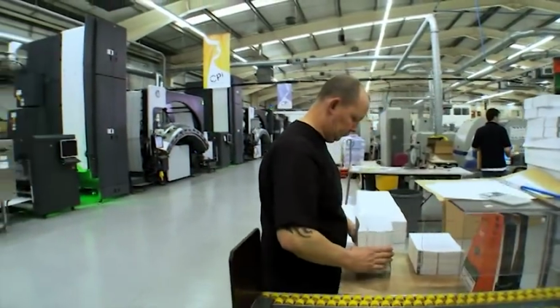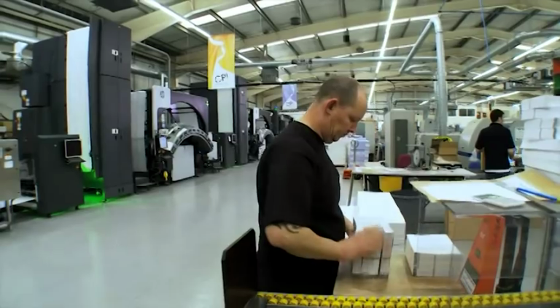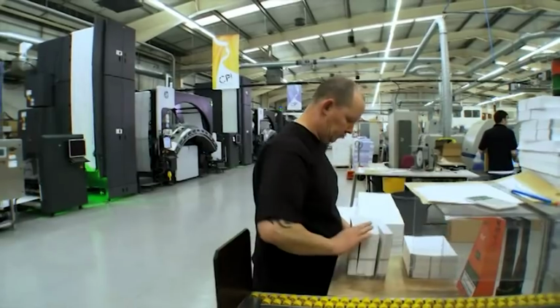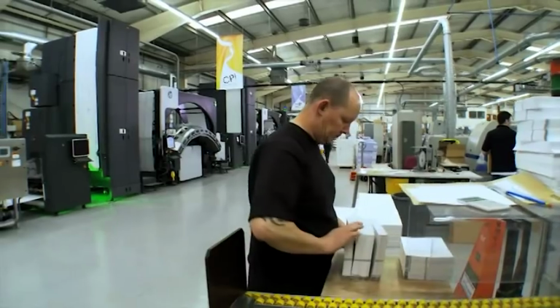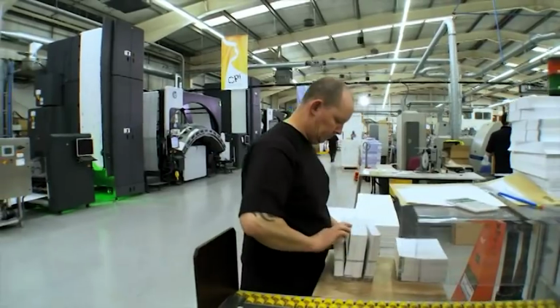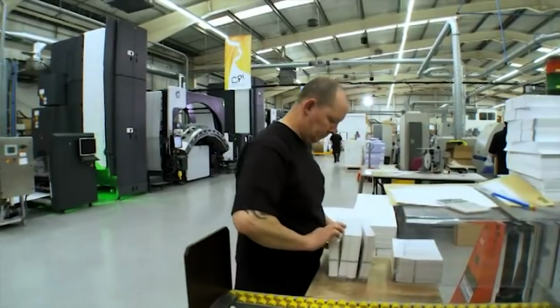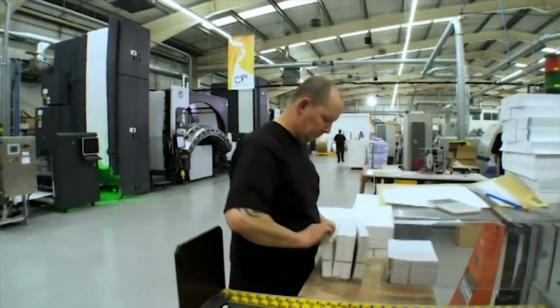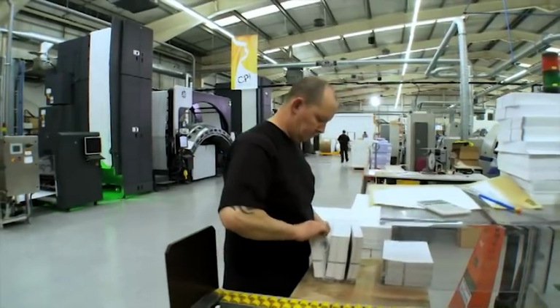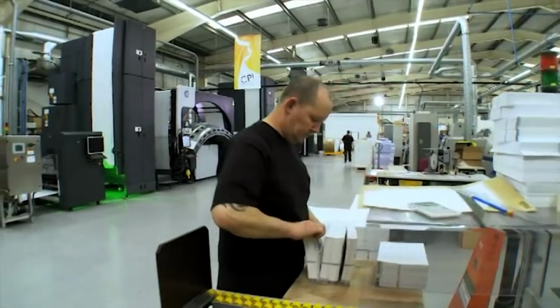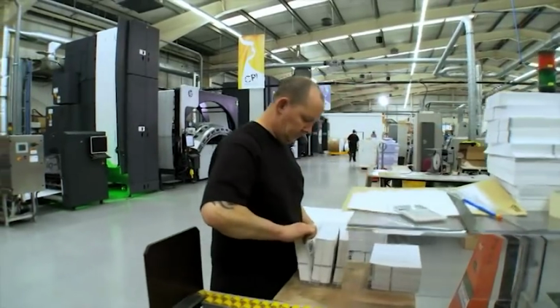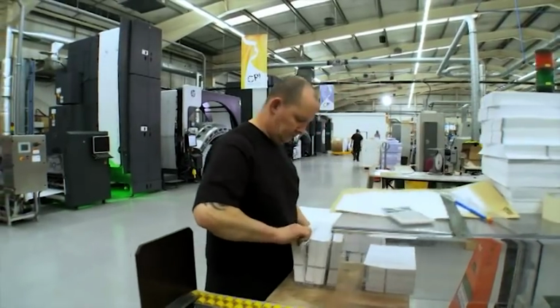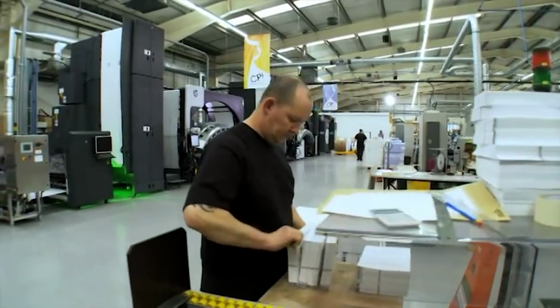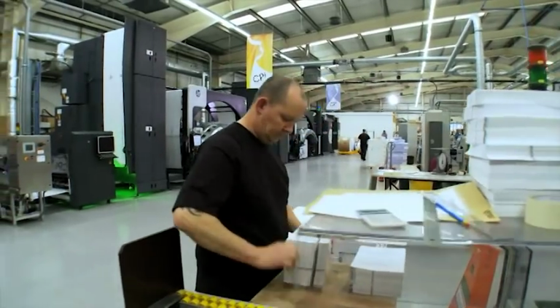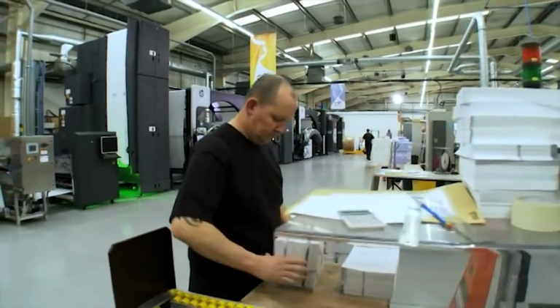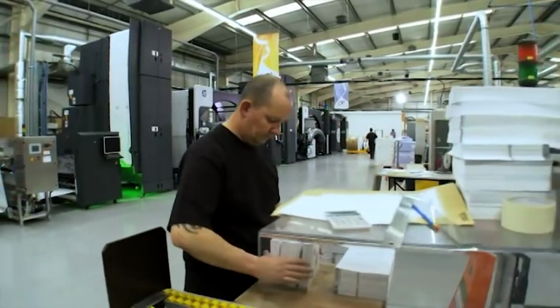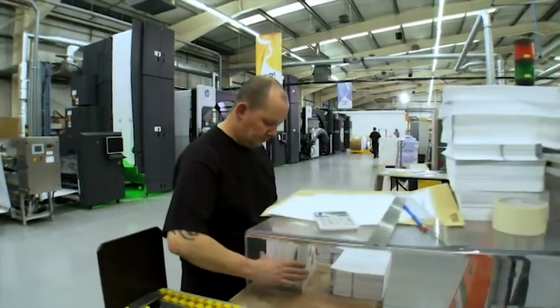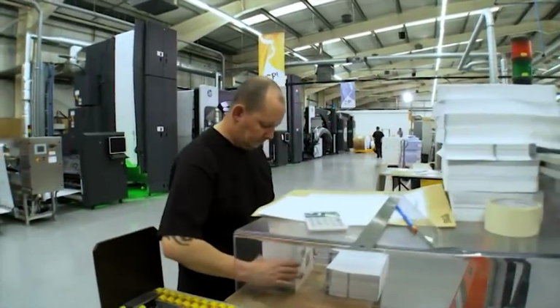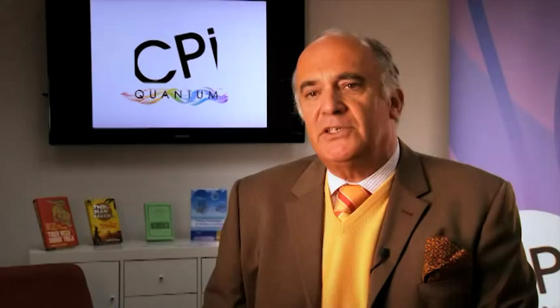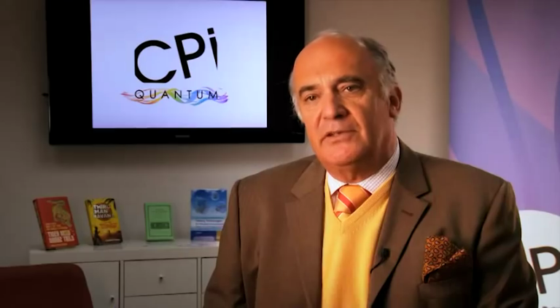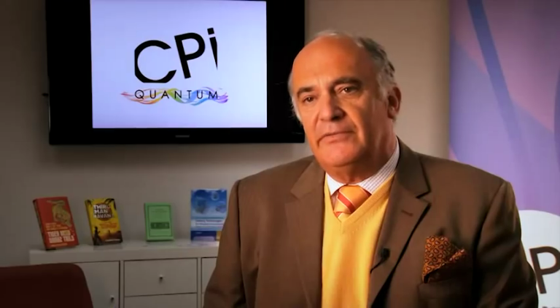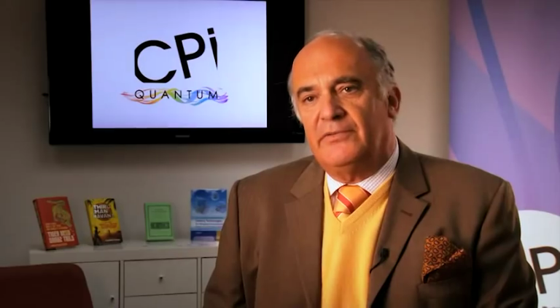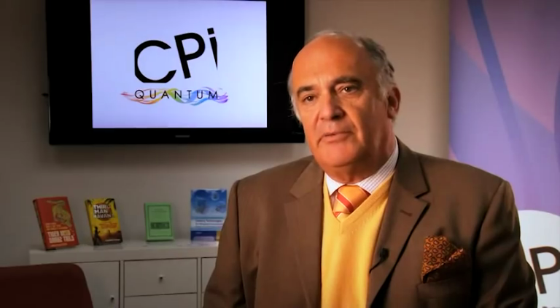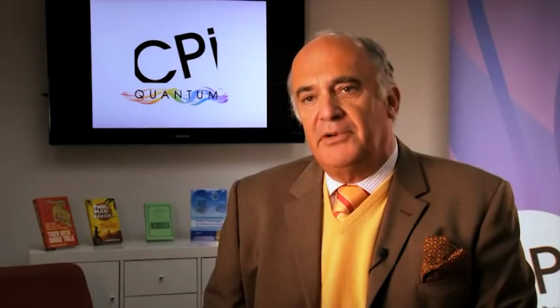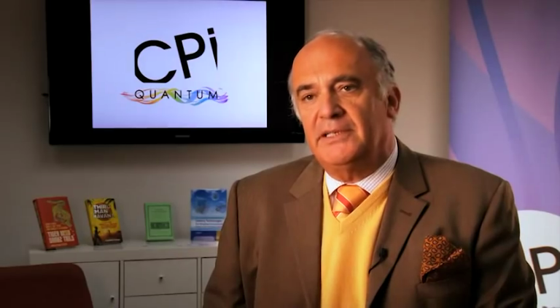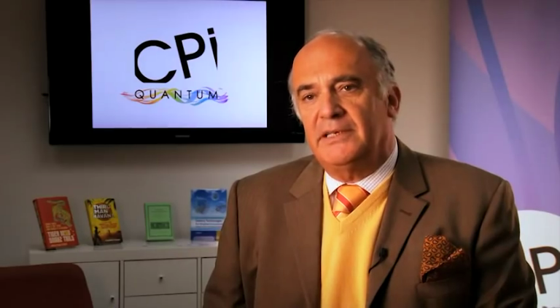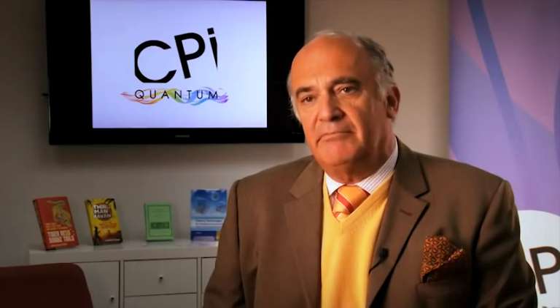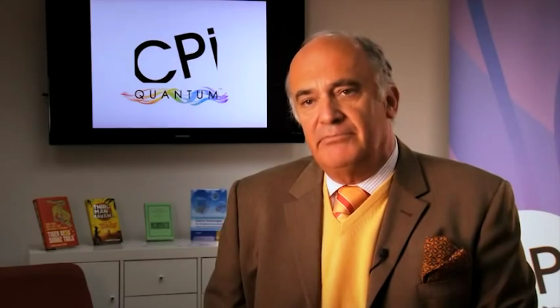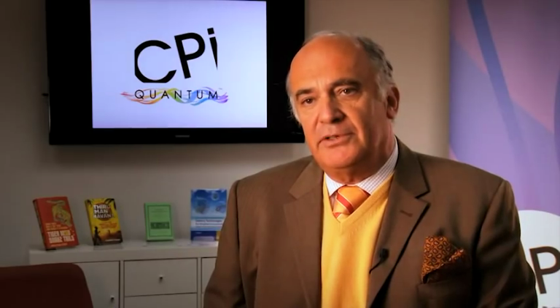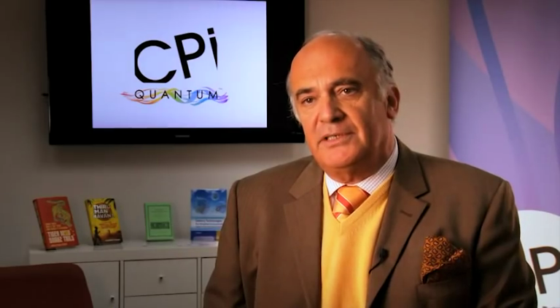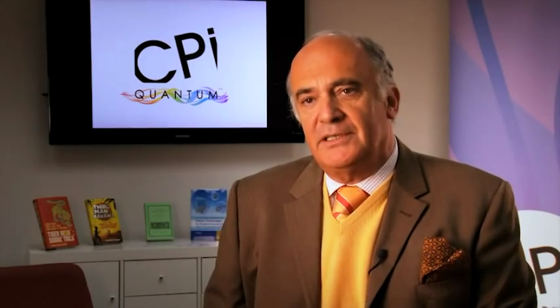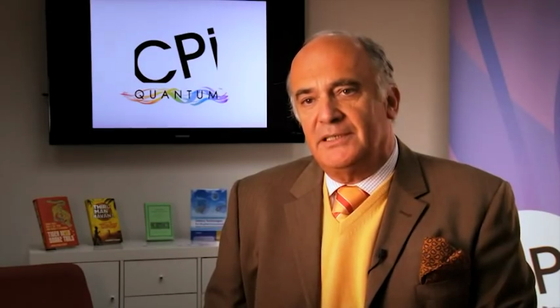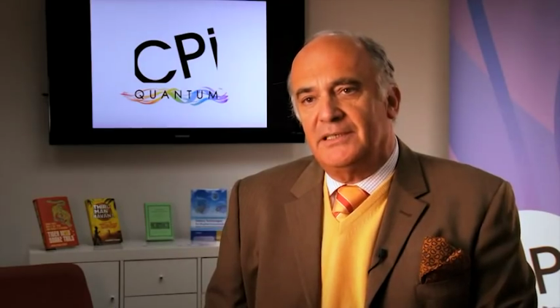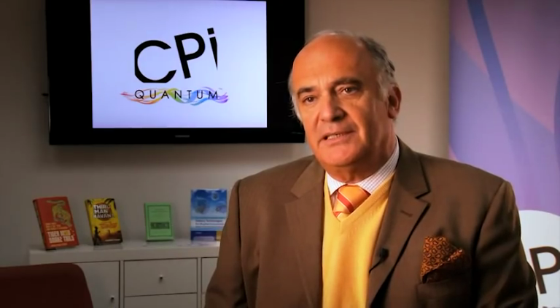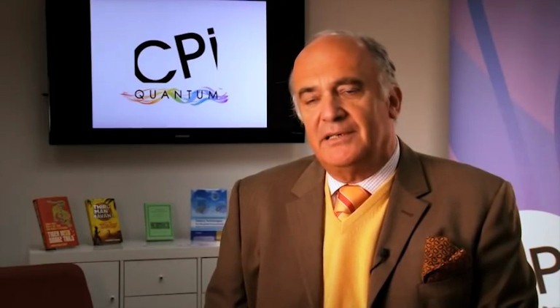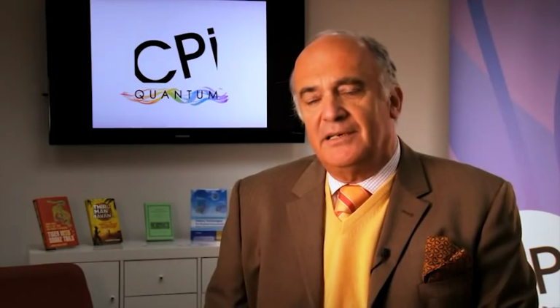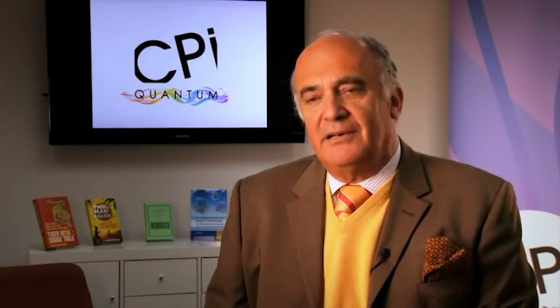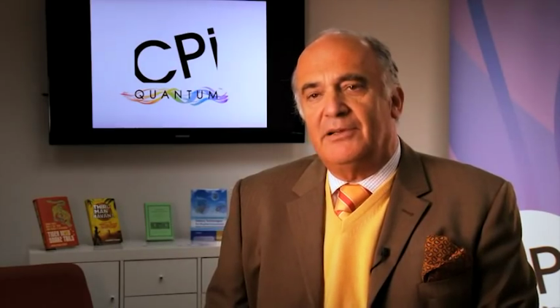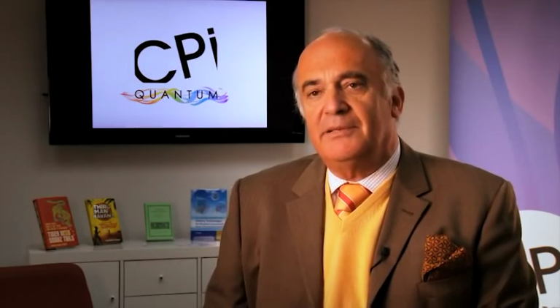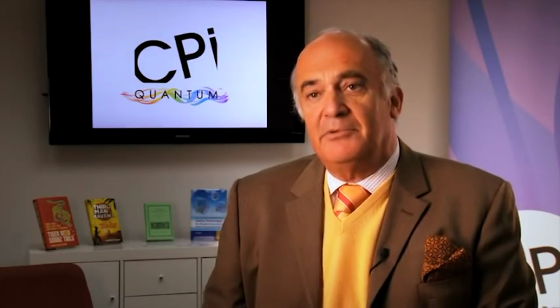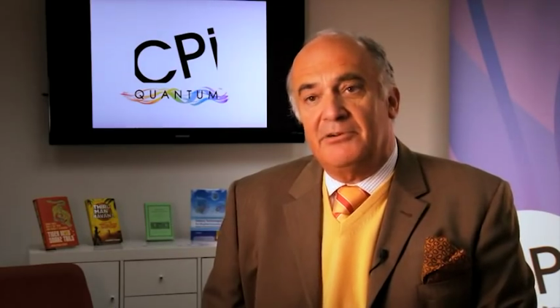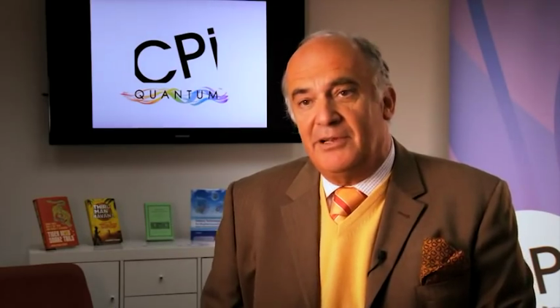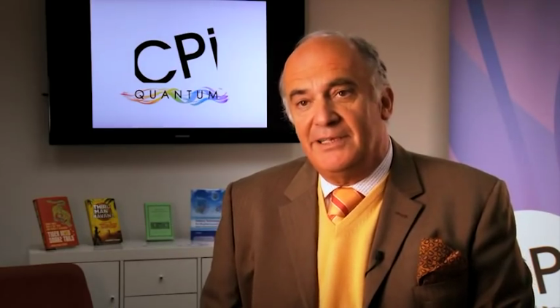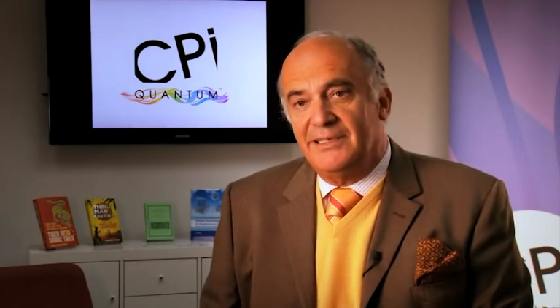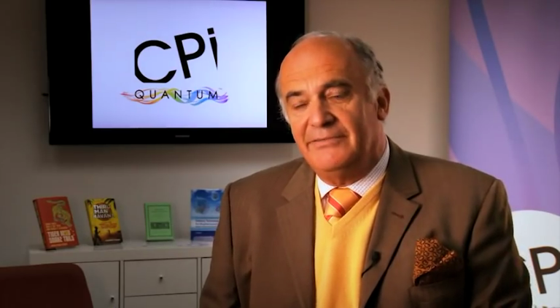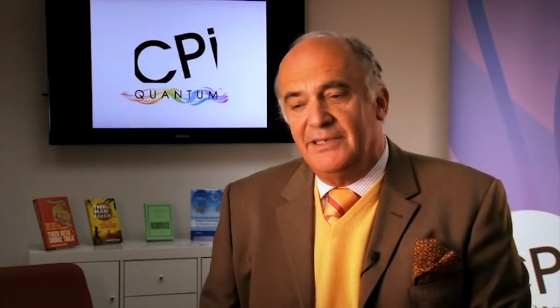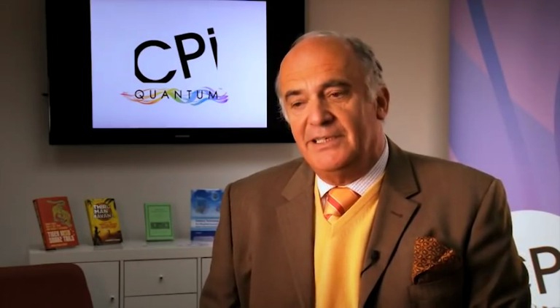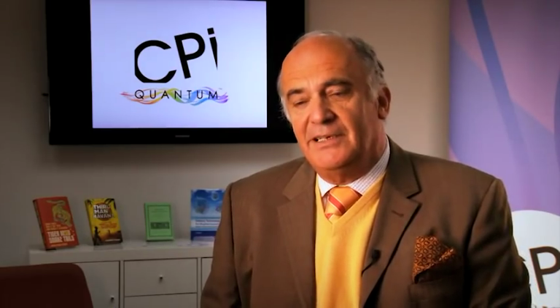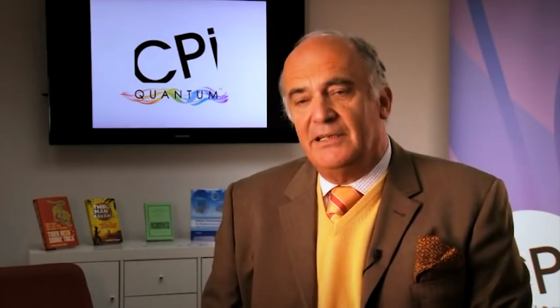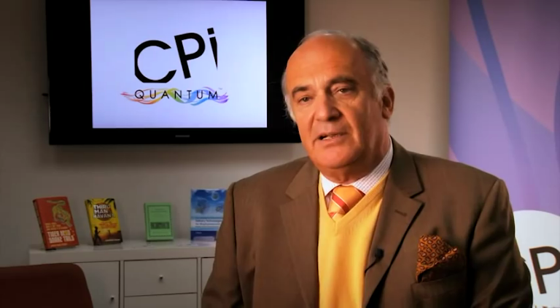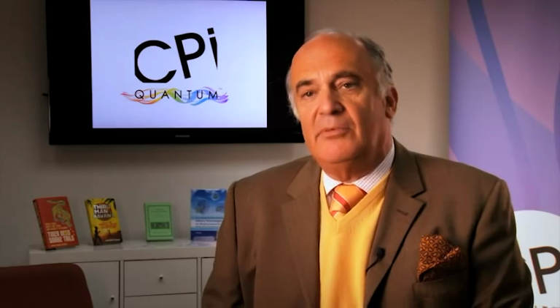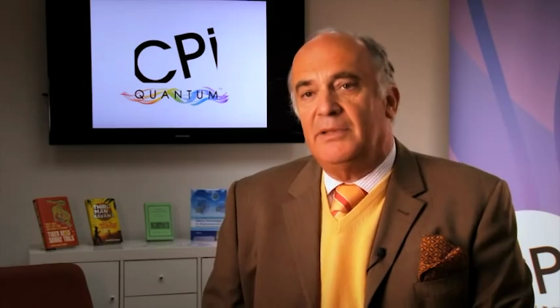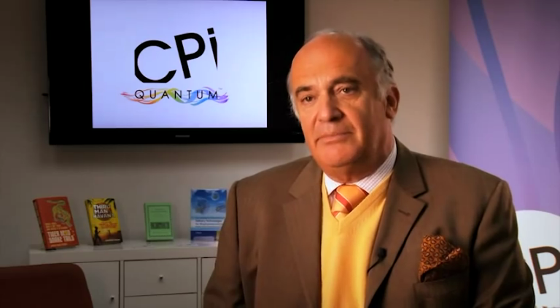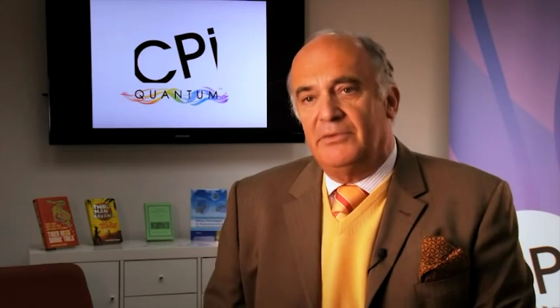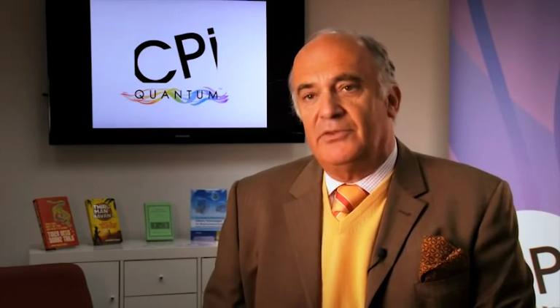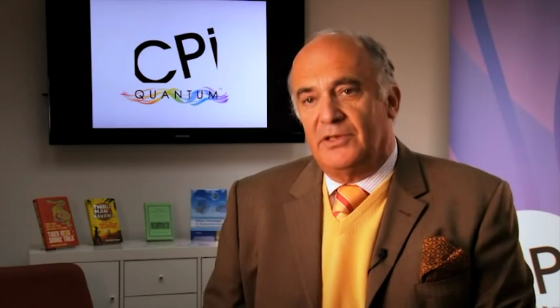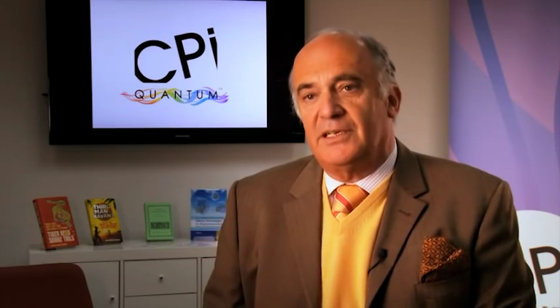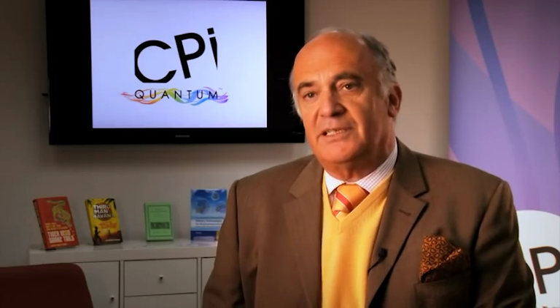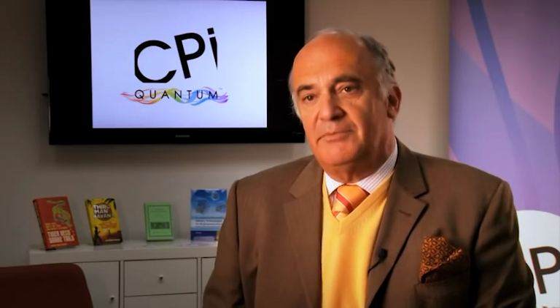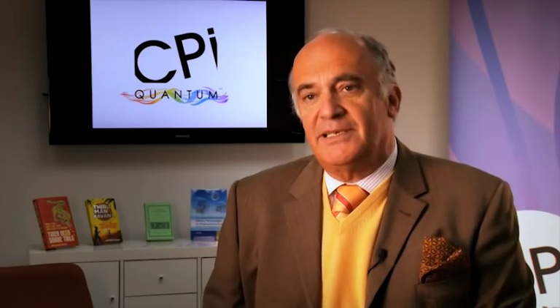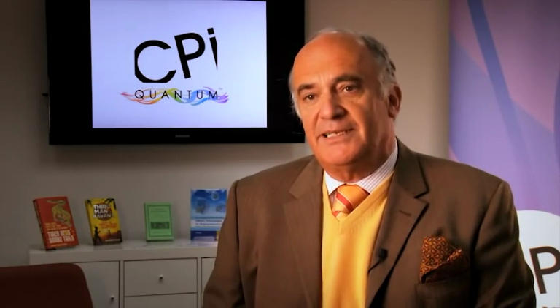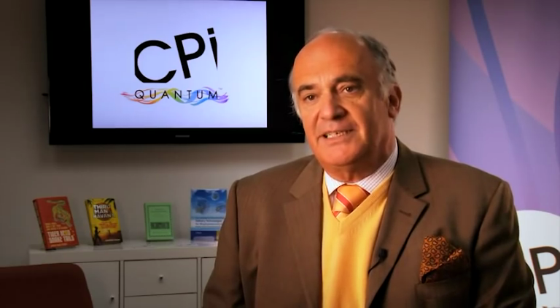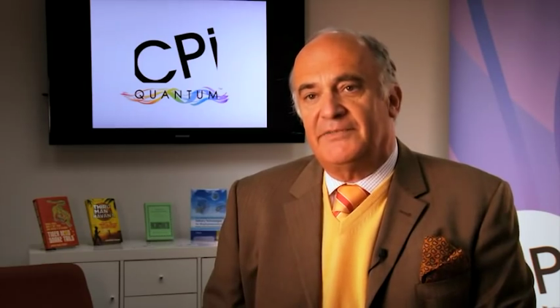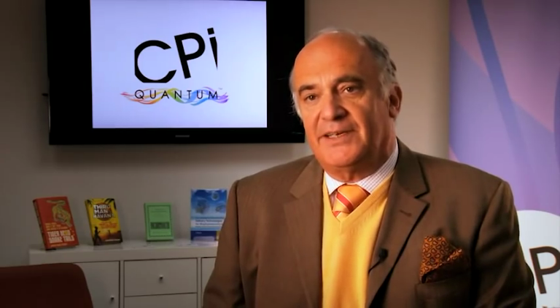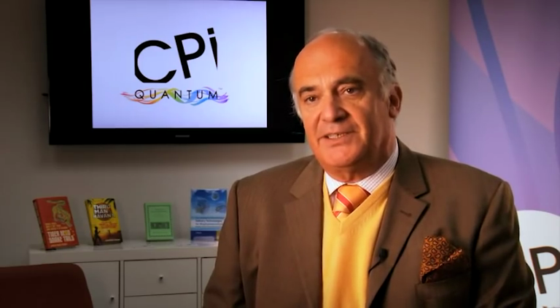And what brings it all together is this passion for printing books, this incredible creativity and commitment to customer satisfaction.